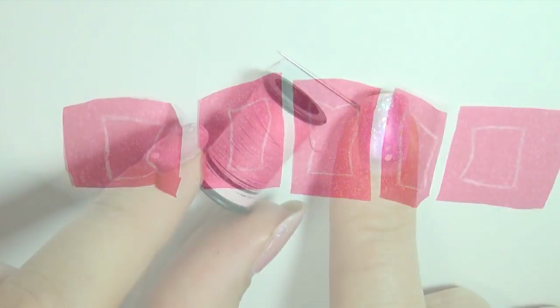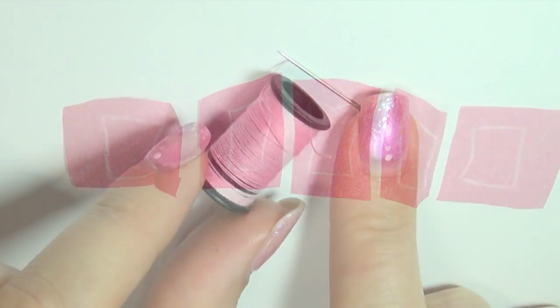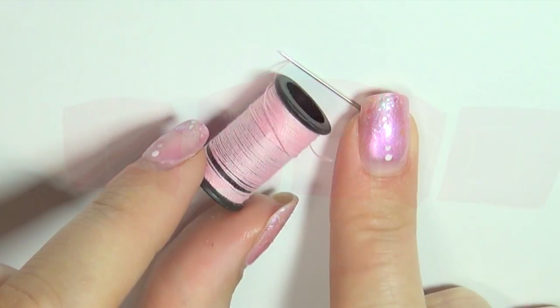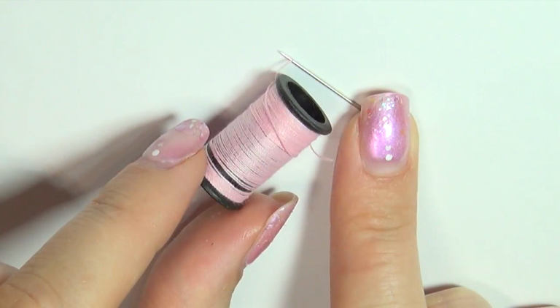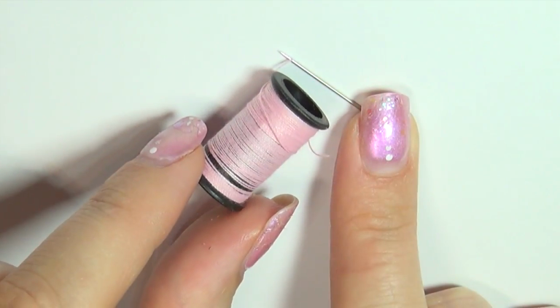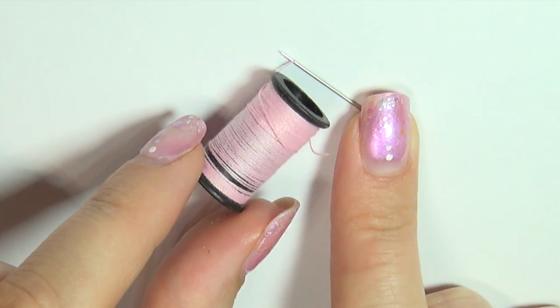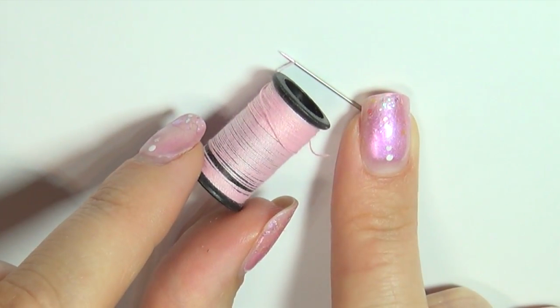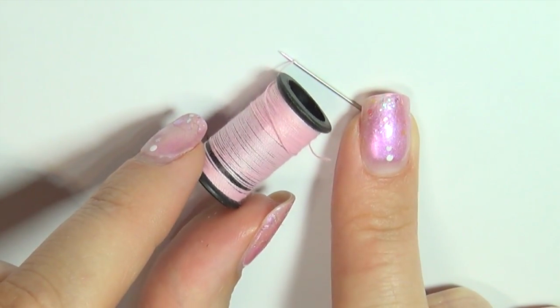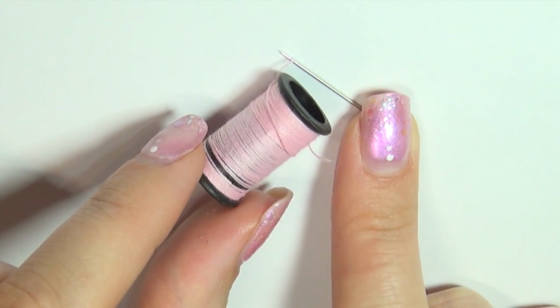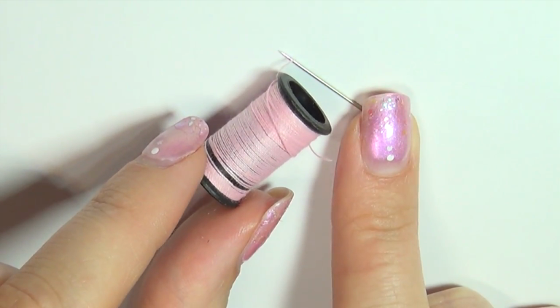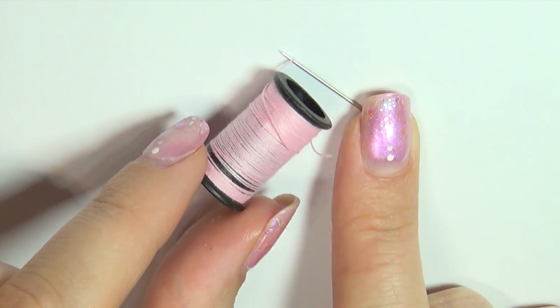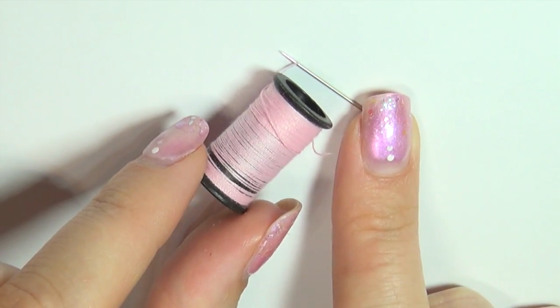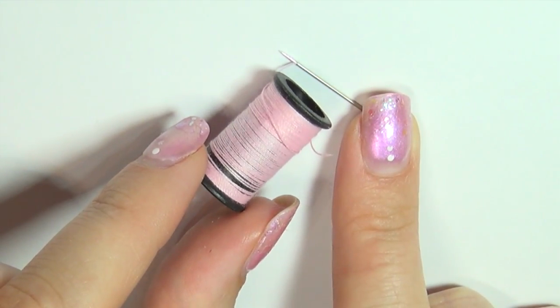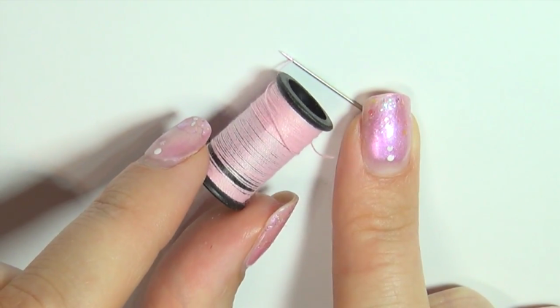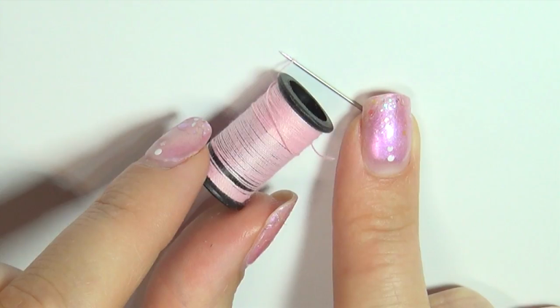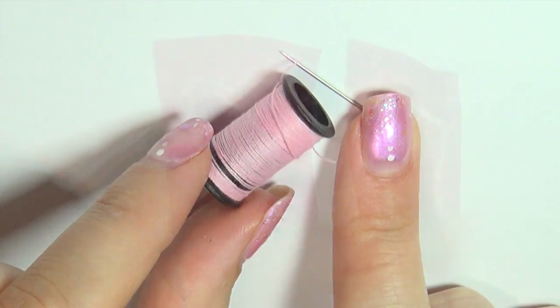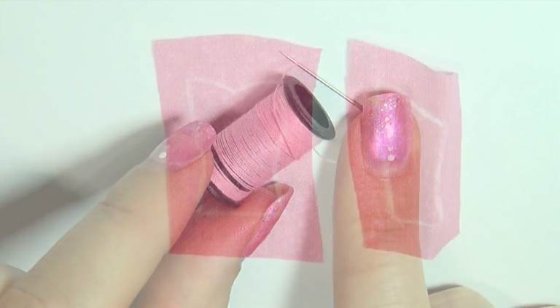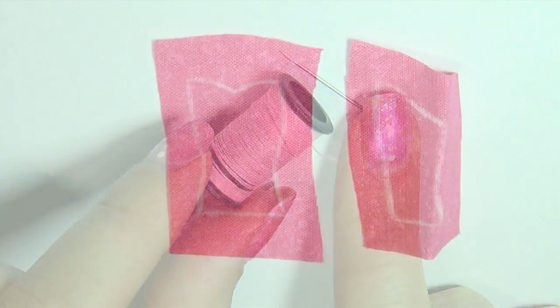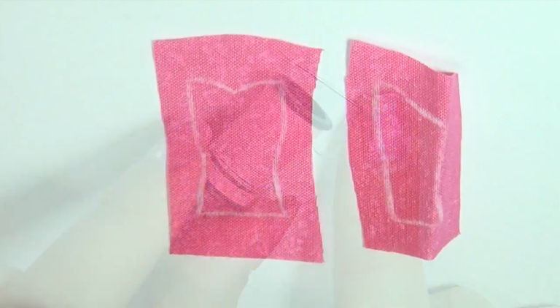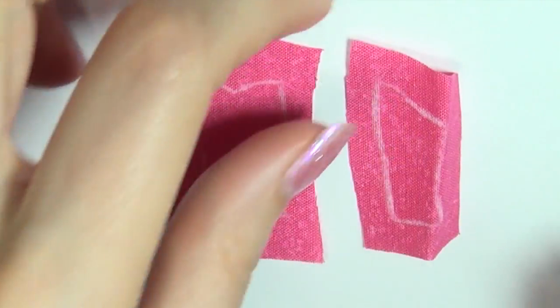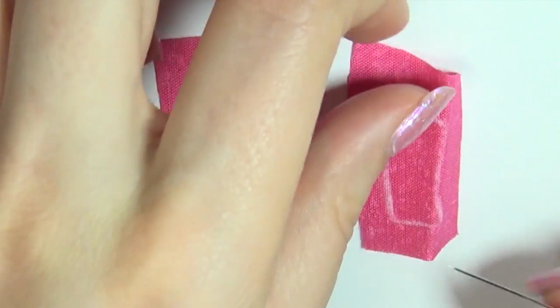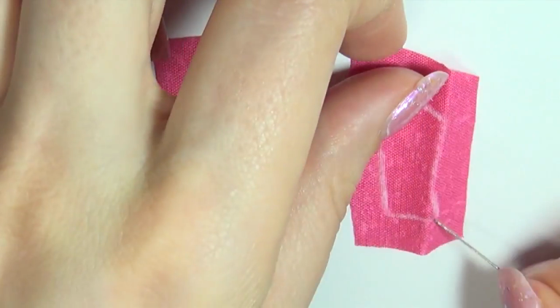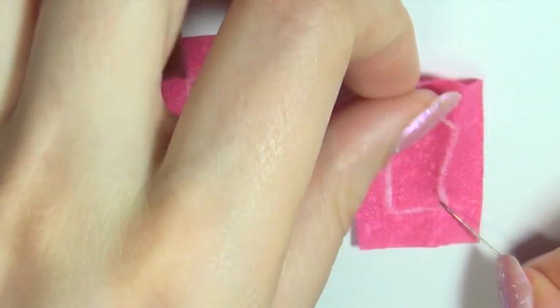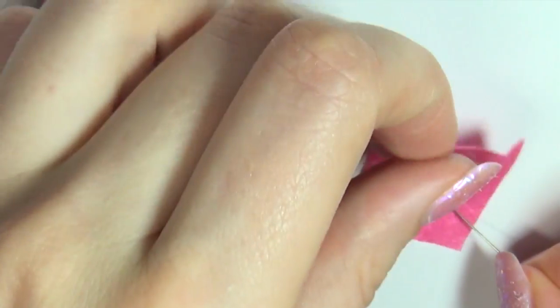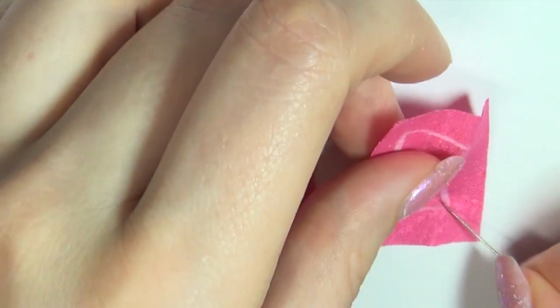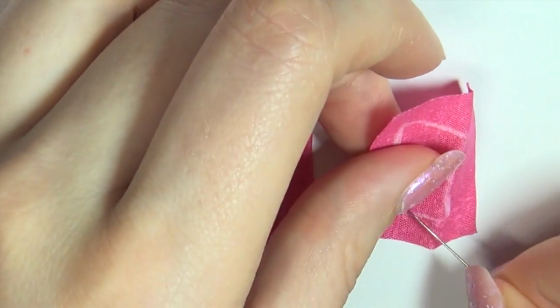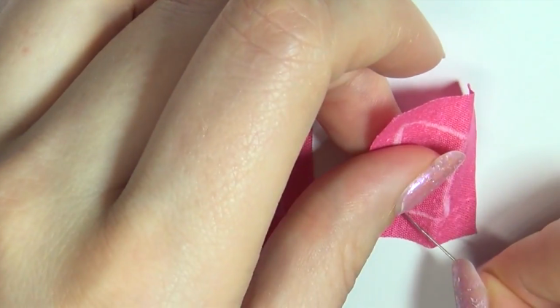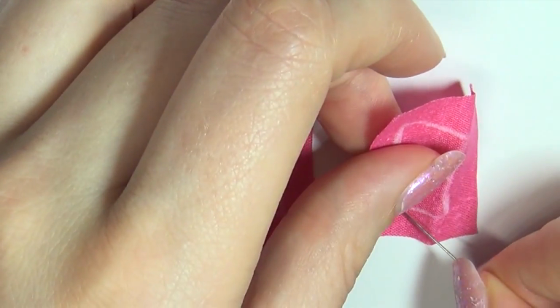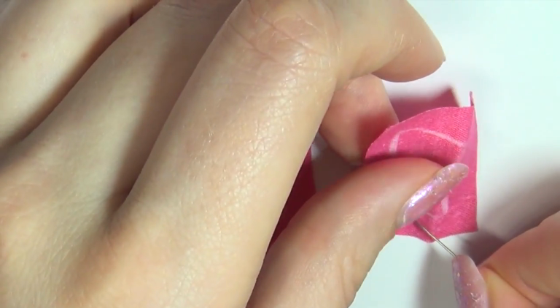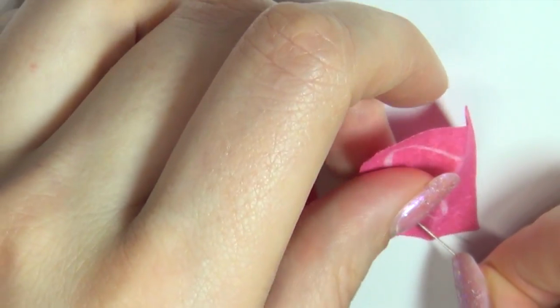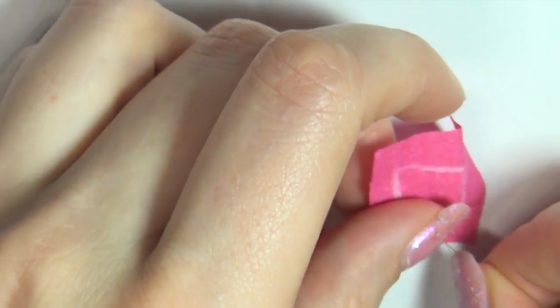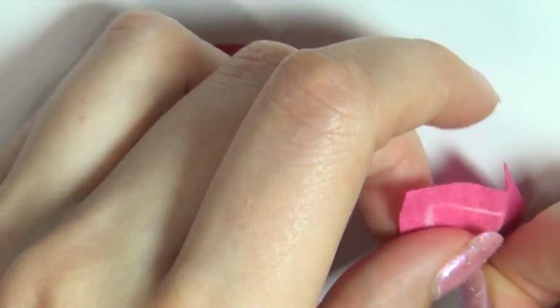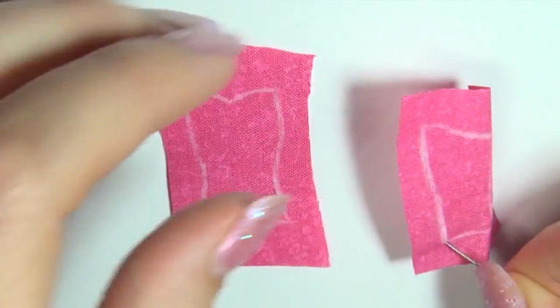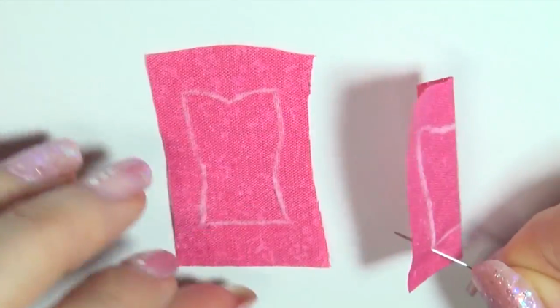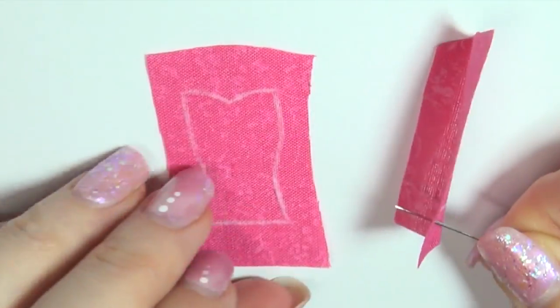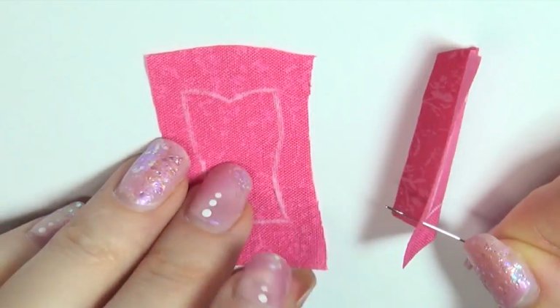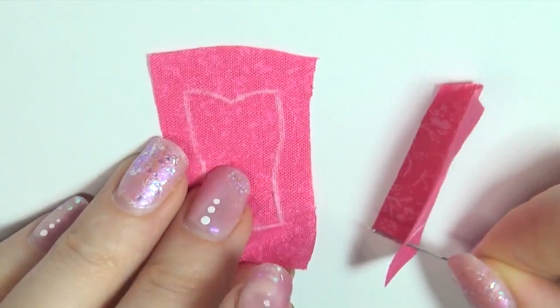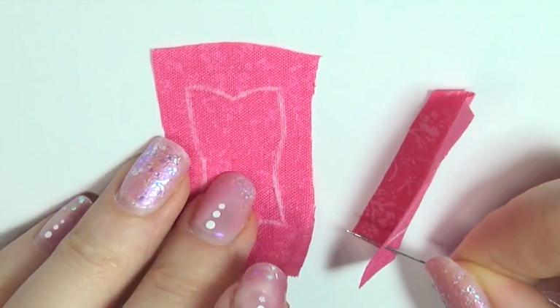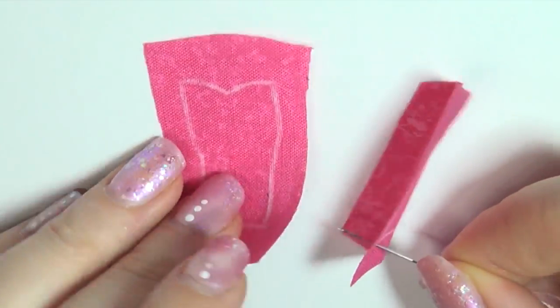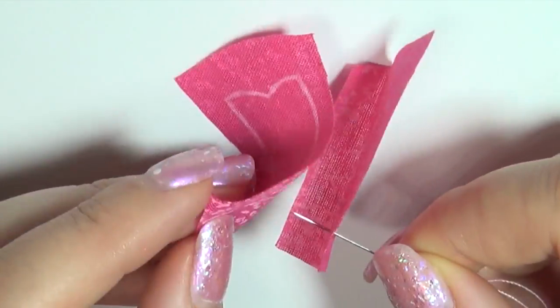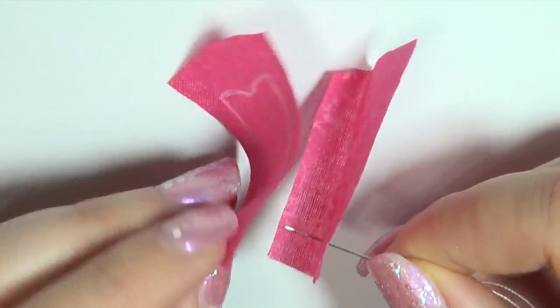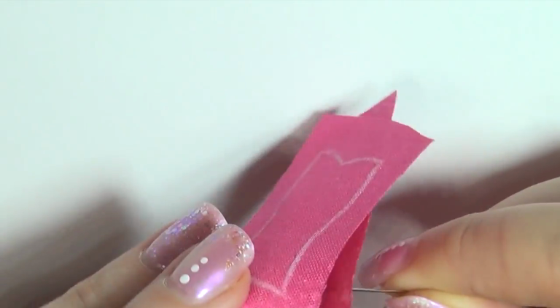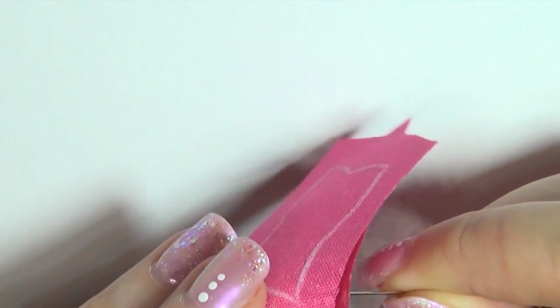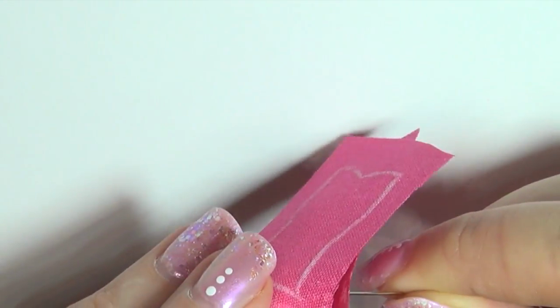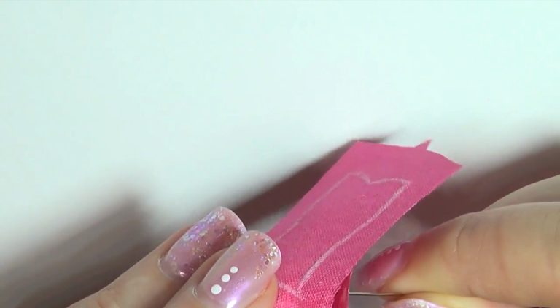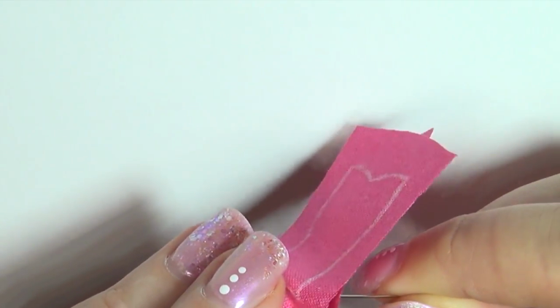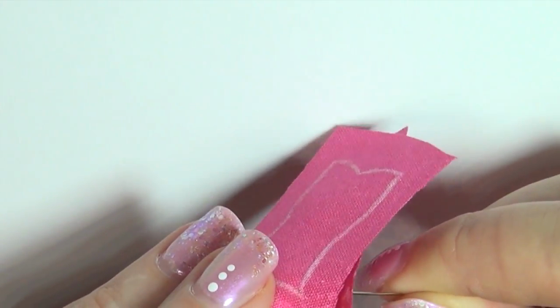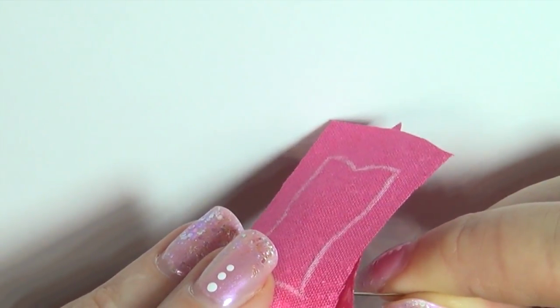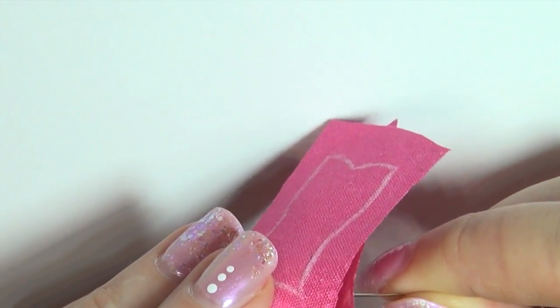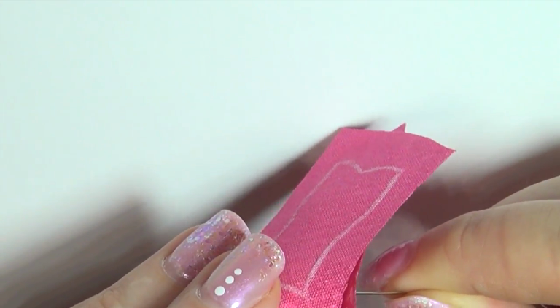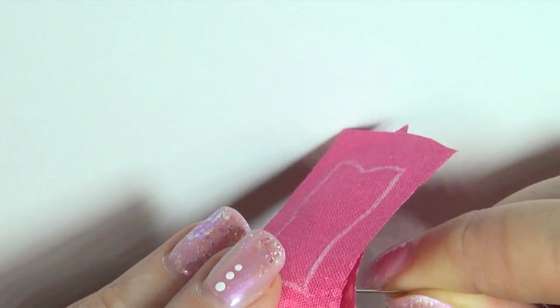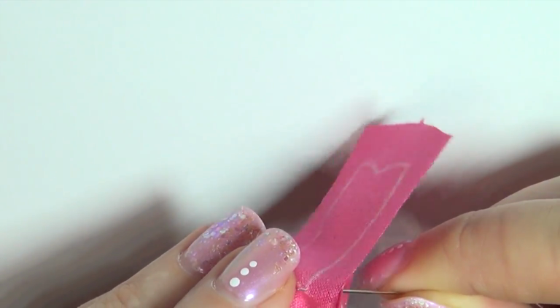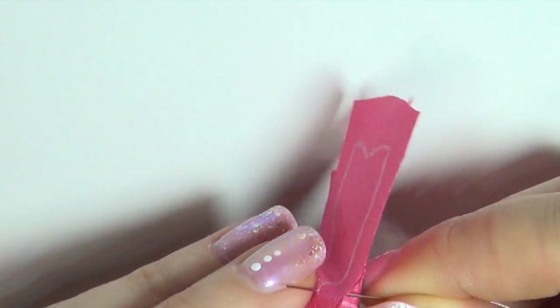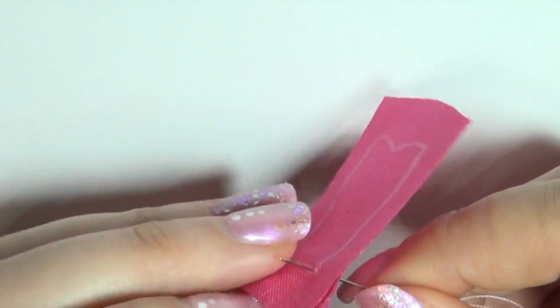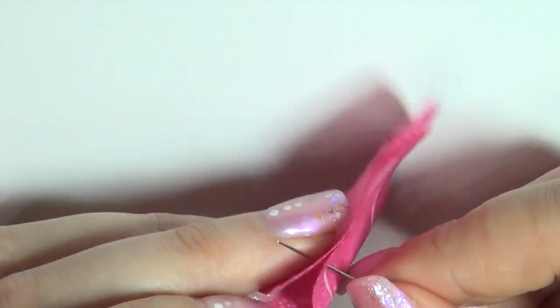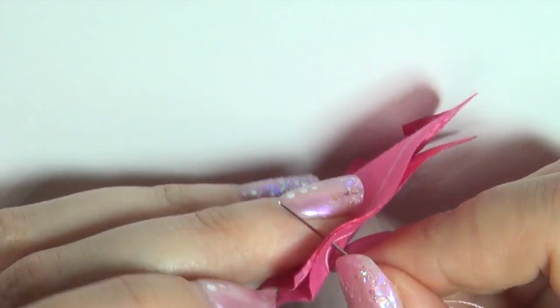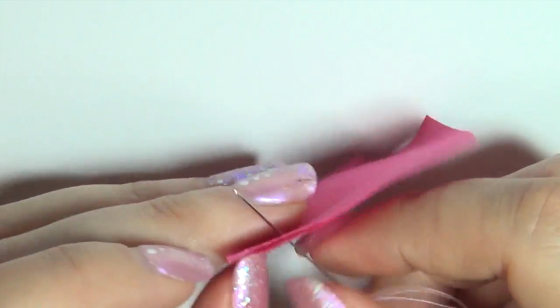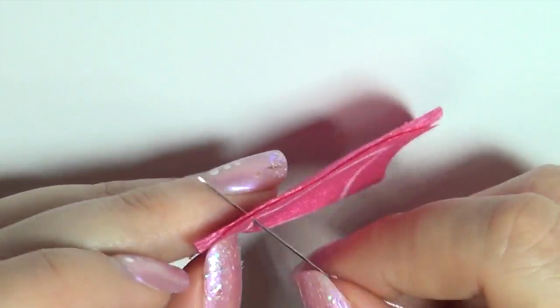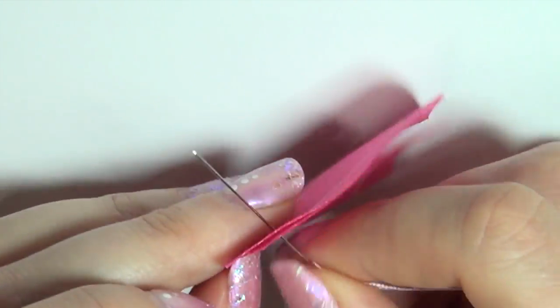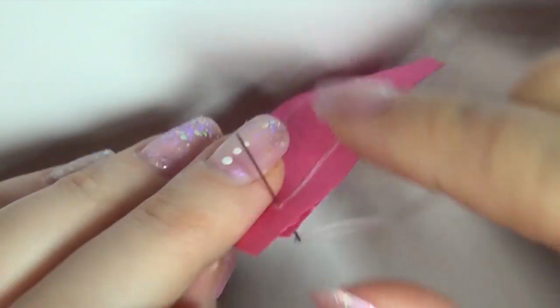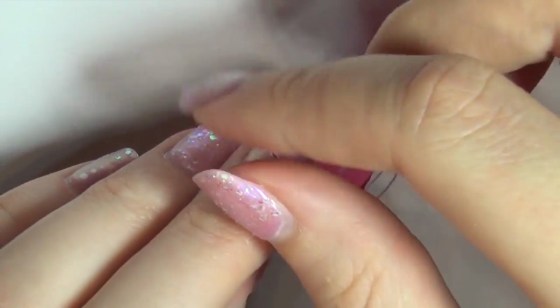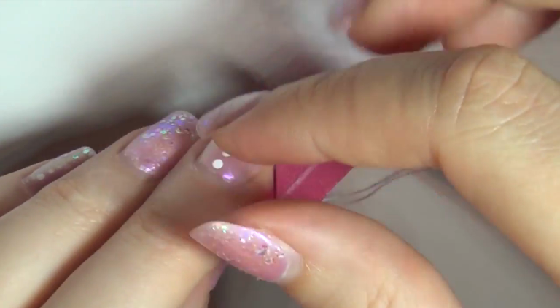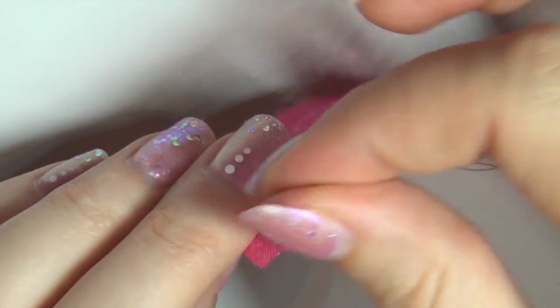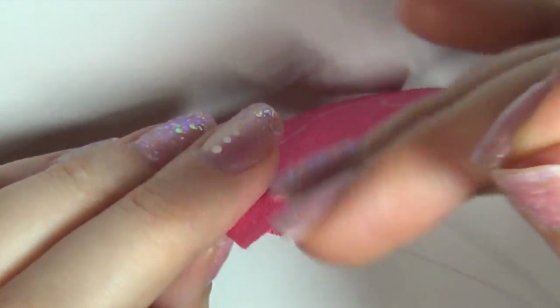Then get out a needle and thread and start sewing the pieces together. It's very important that you make the lines match up, otherwise it won't get the right shape.